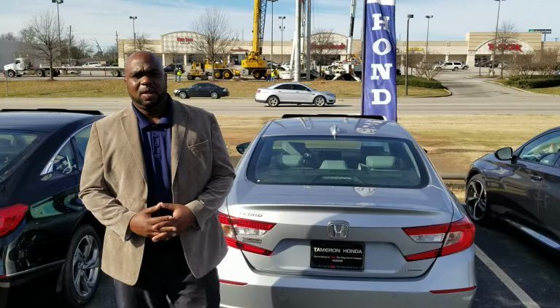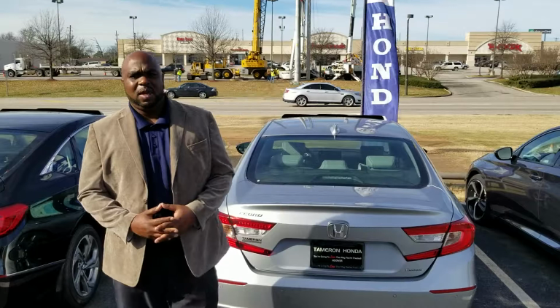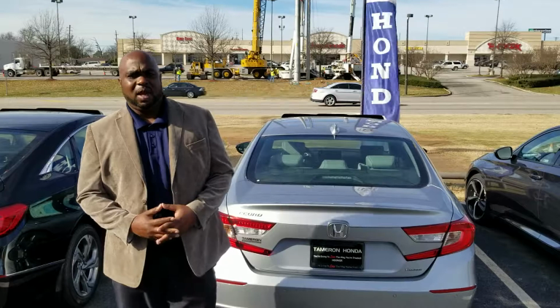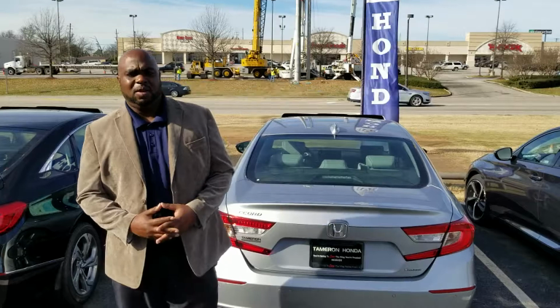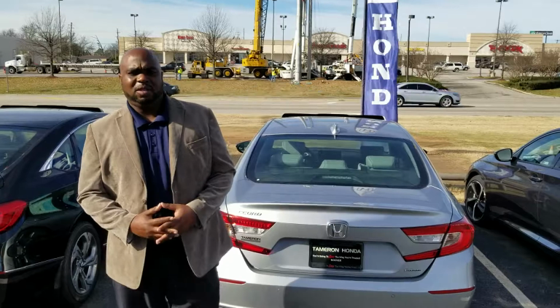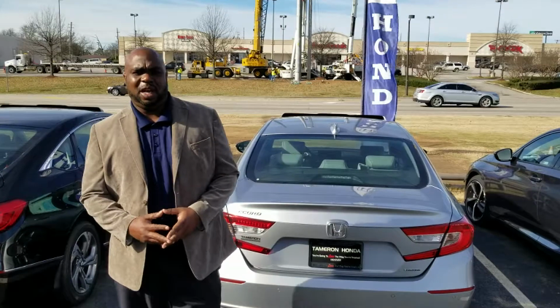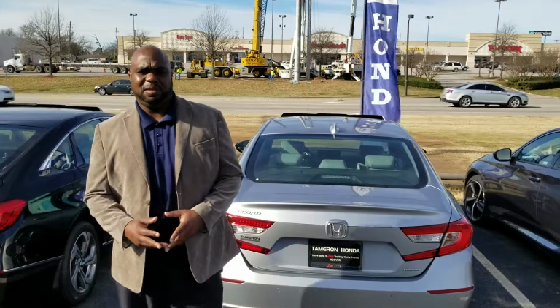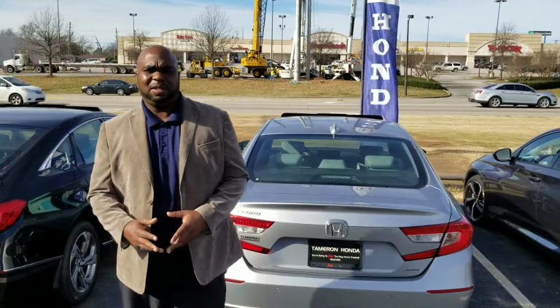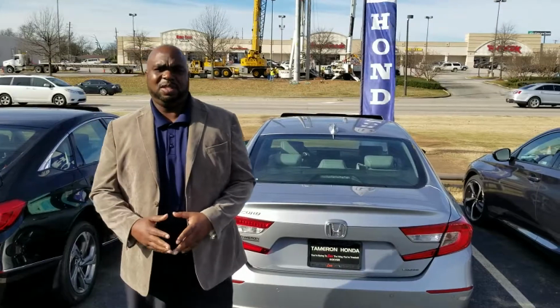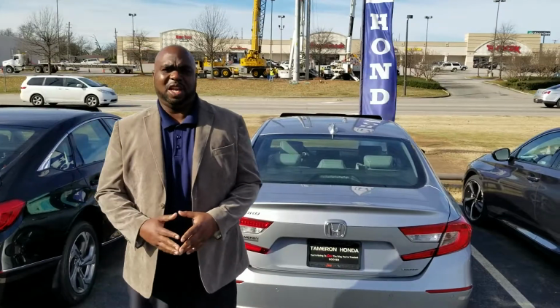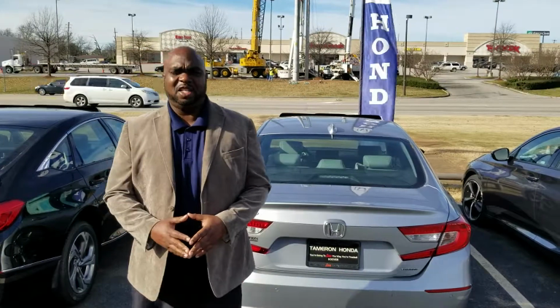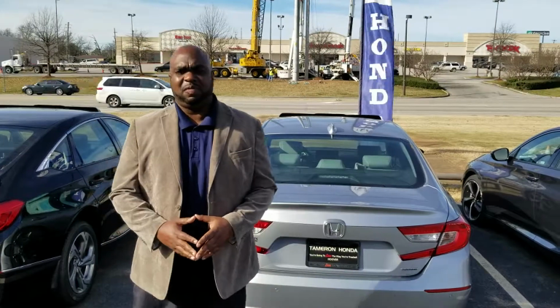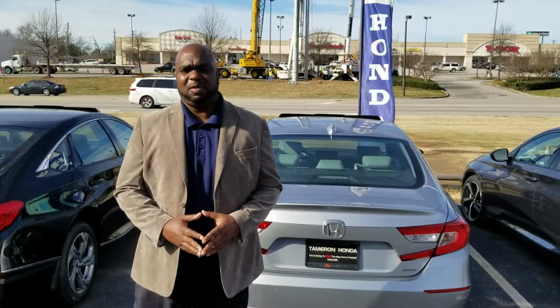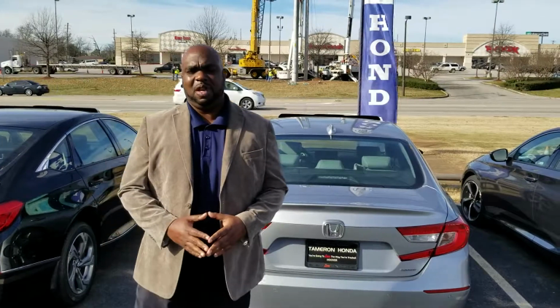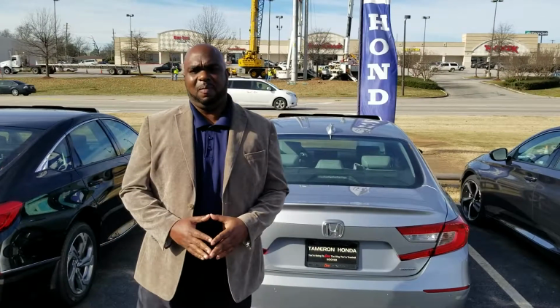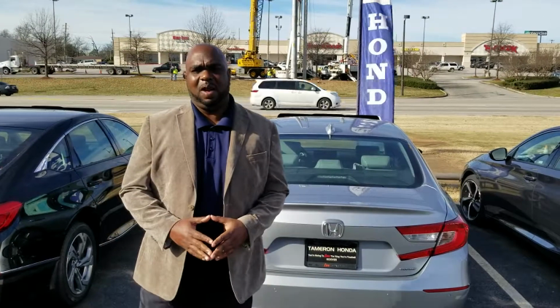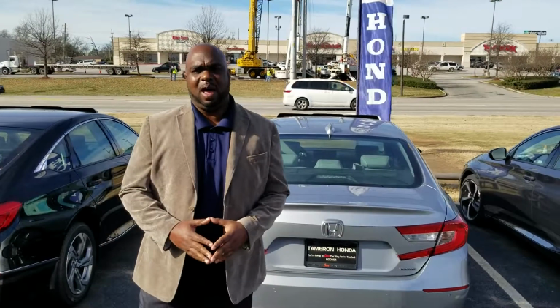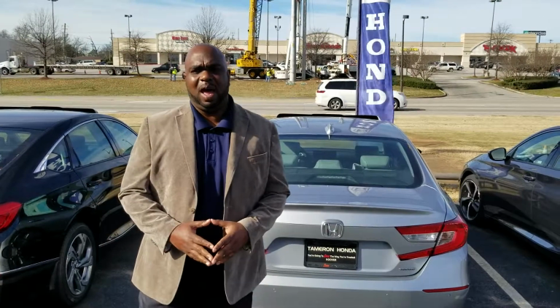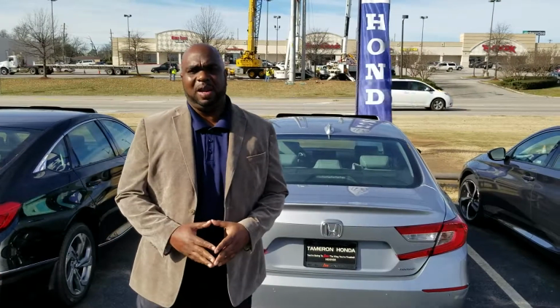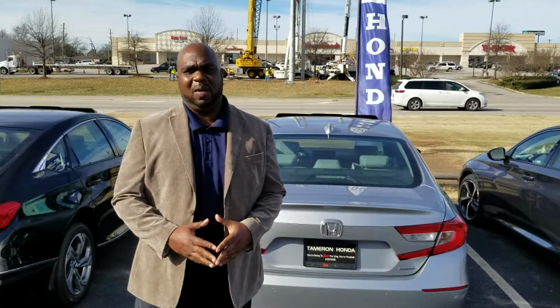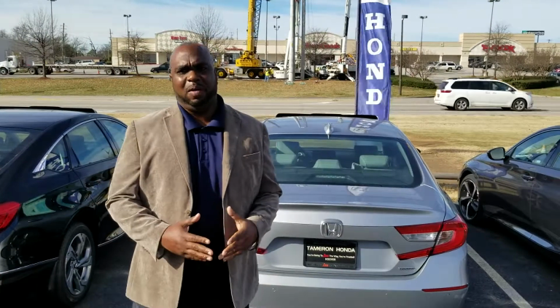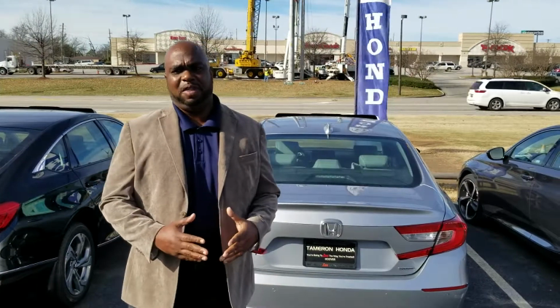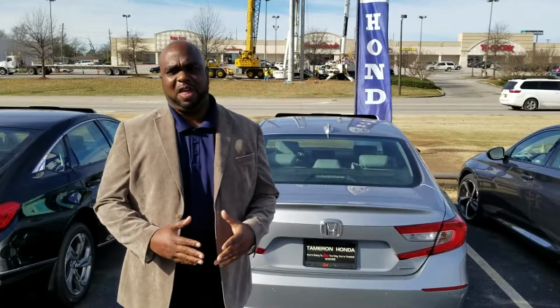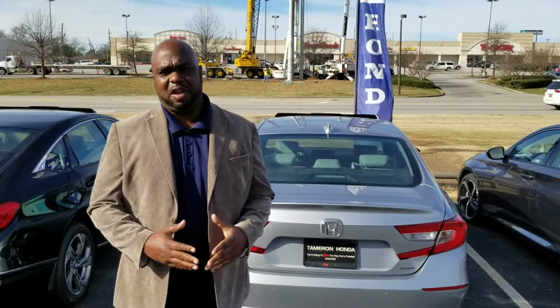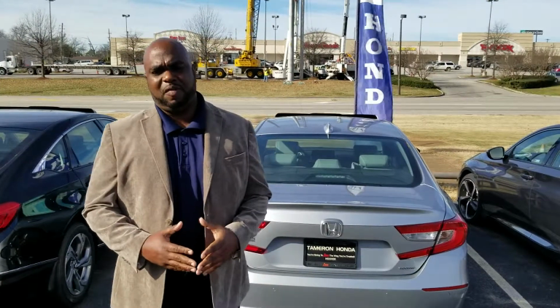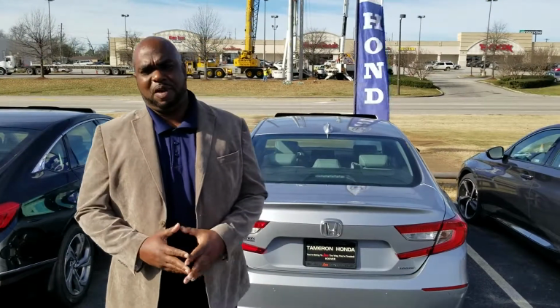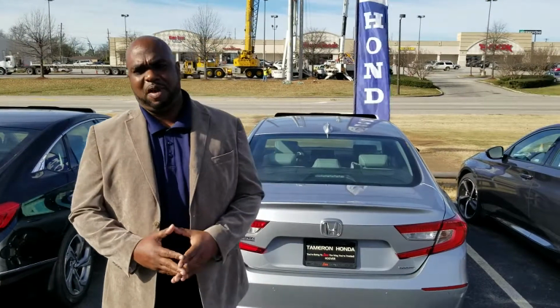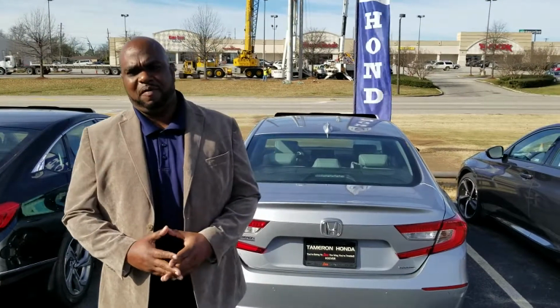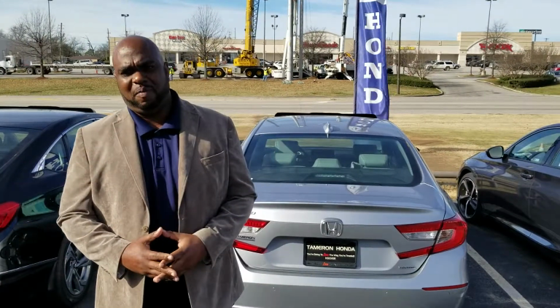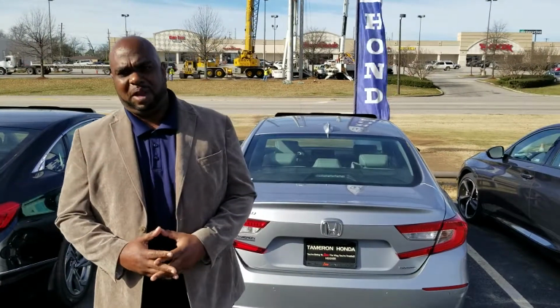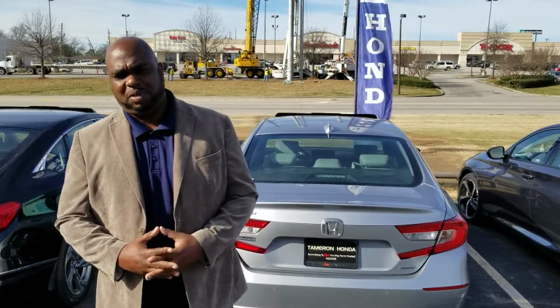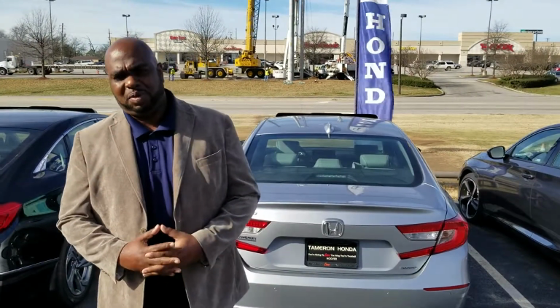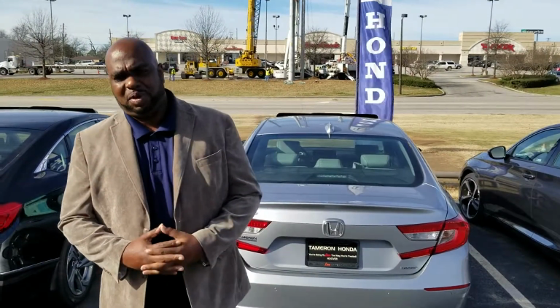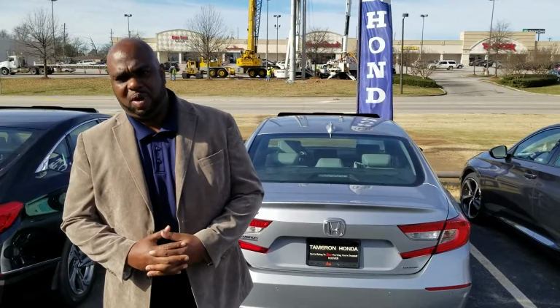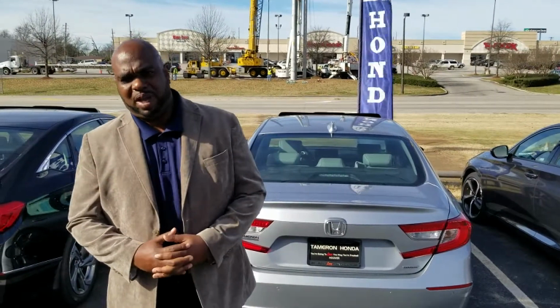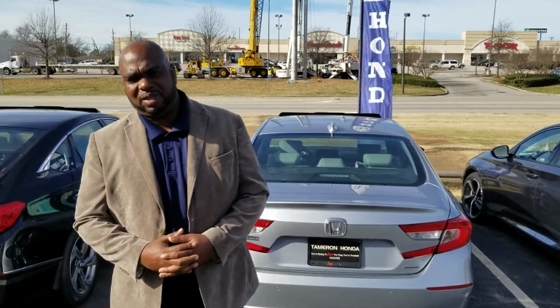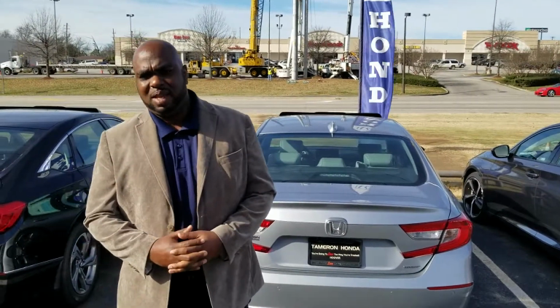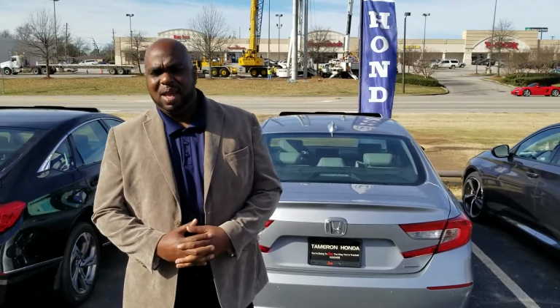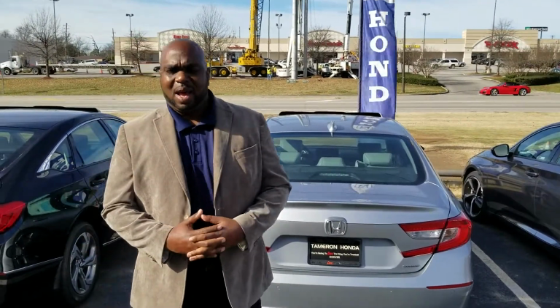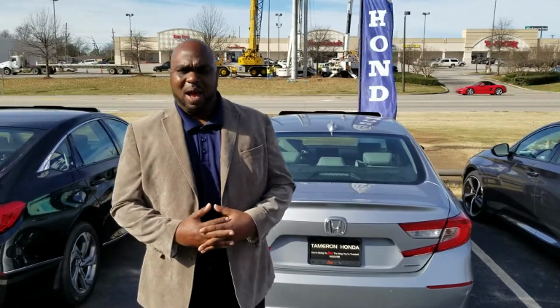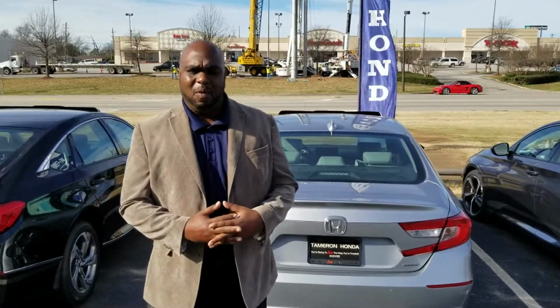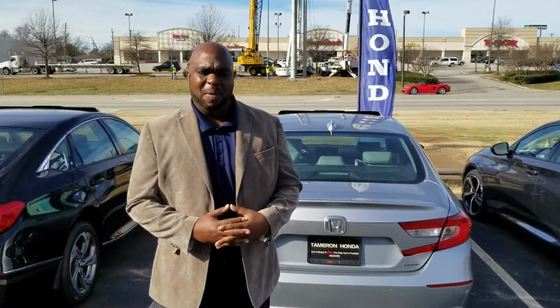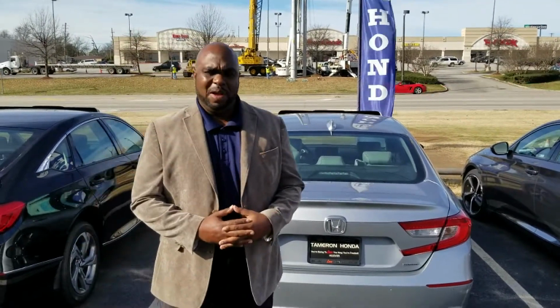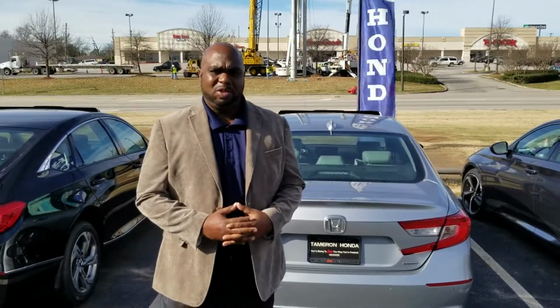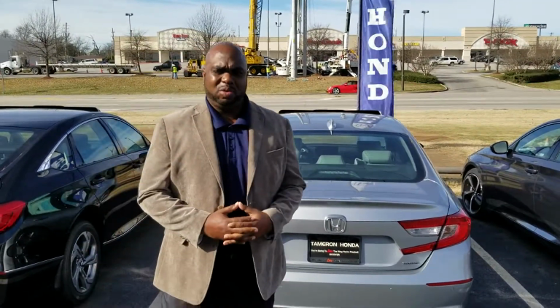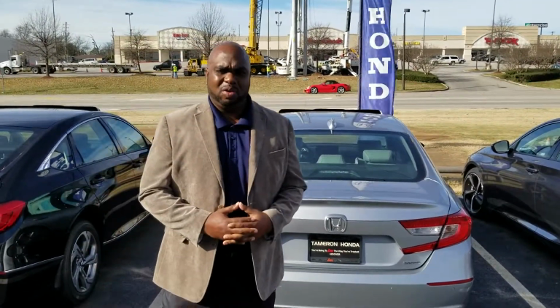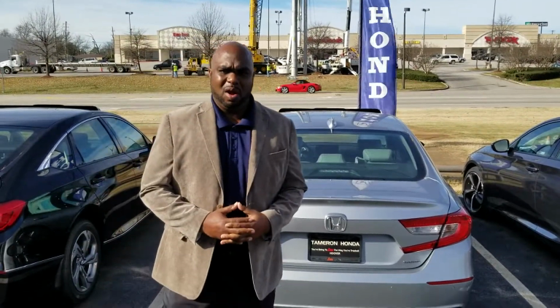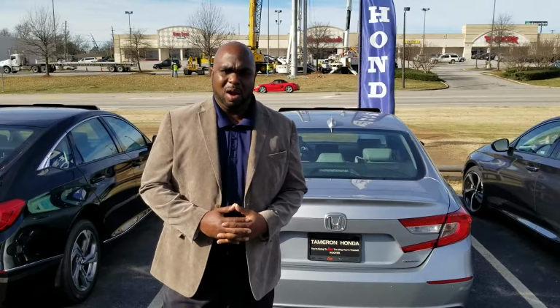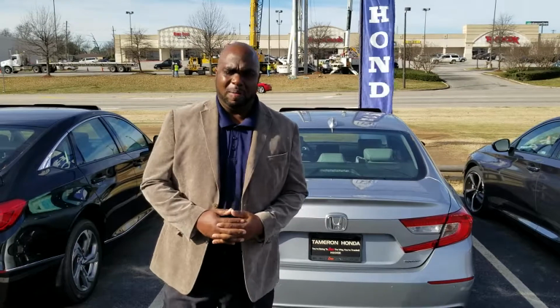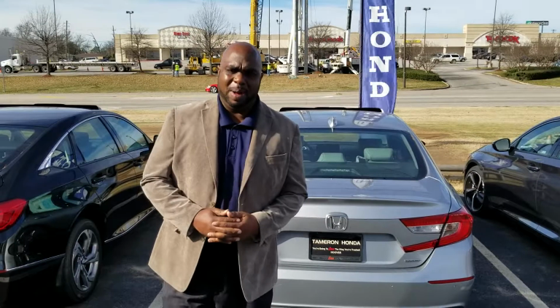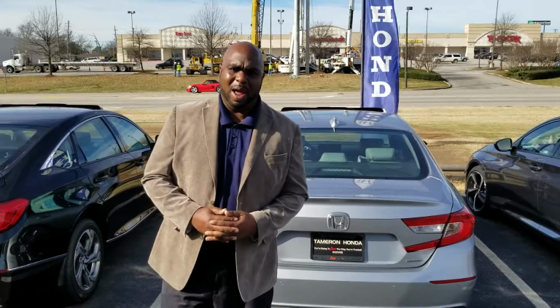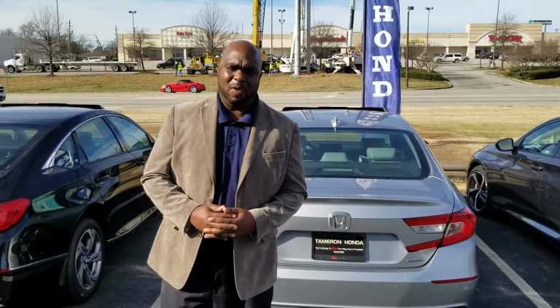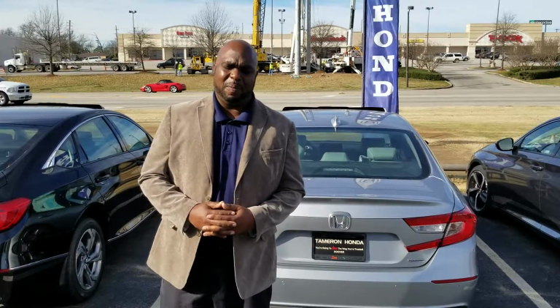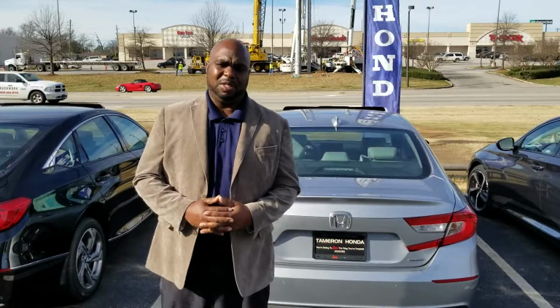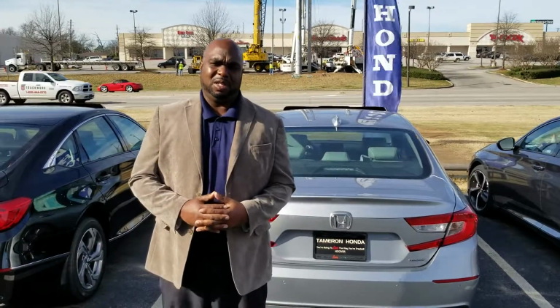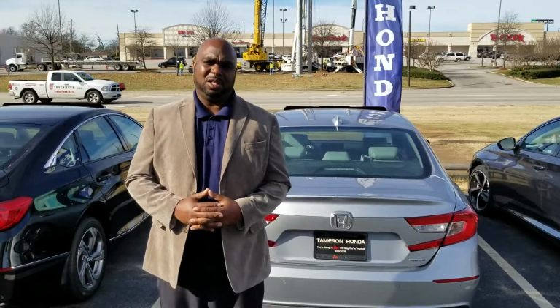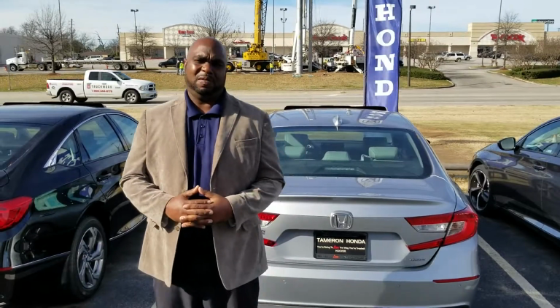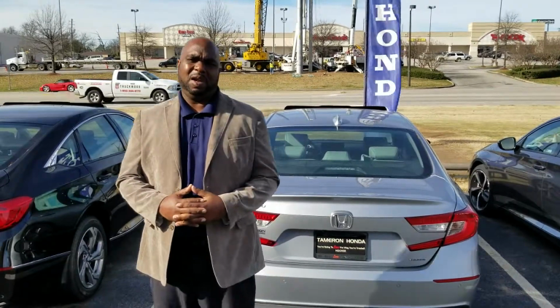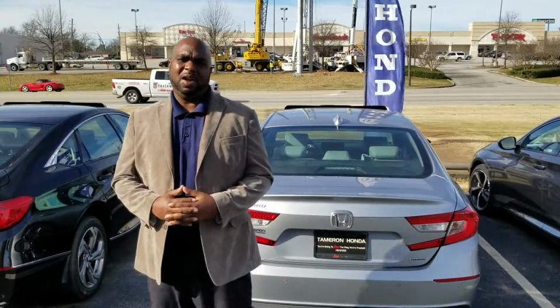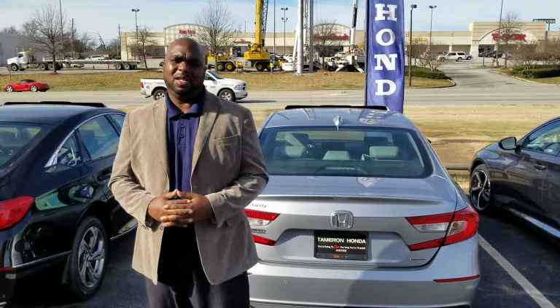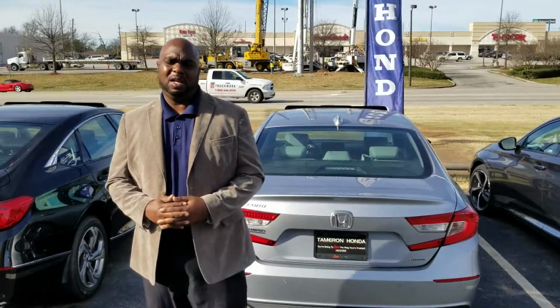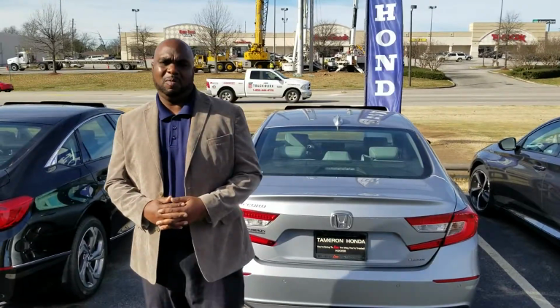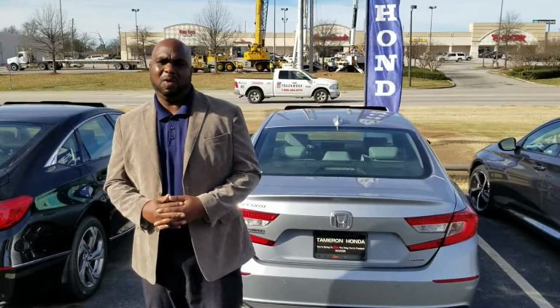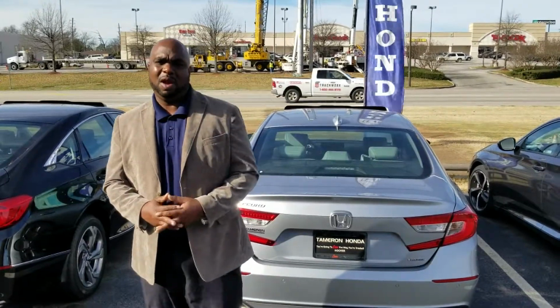Hello James, this is Jason from Tamron Honda. I want to thank you for your information request. I will be your TrueCar representative here at Tamron.